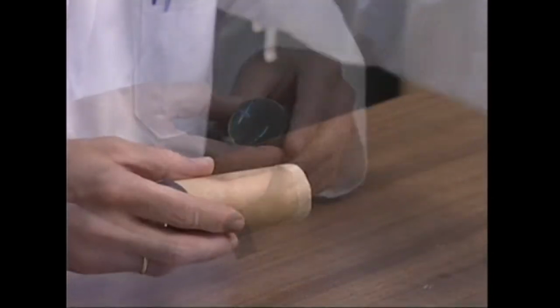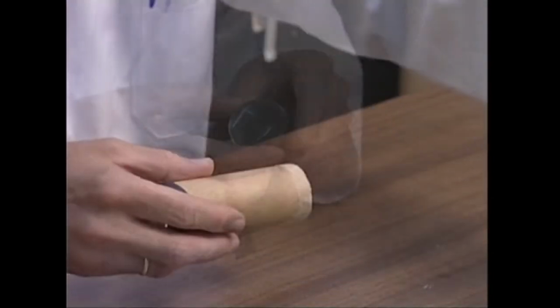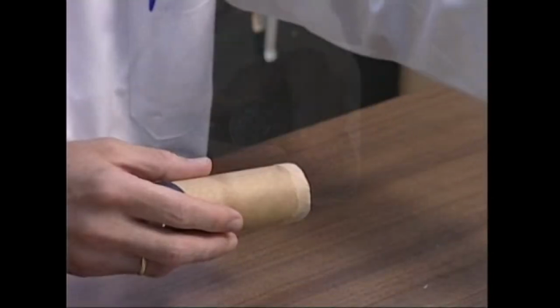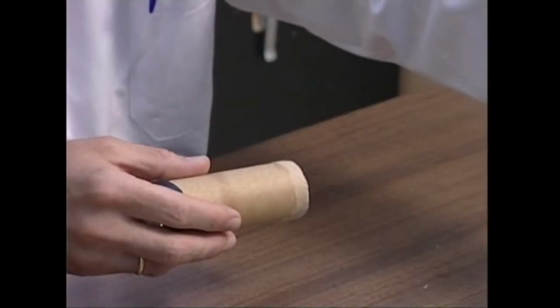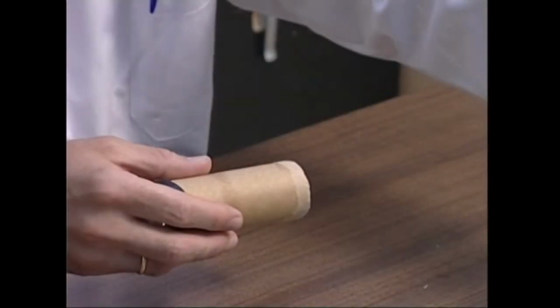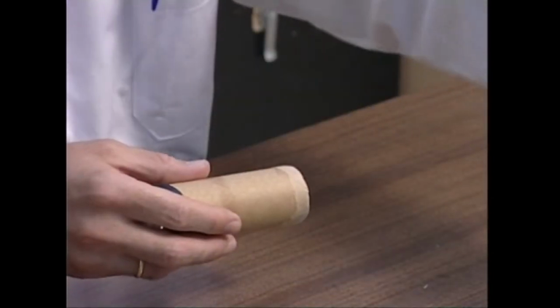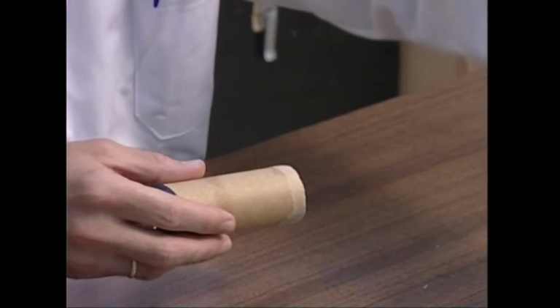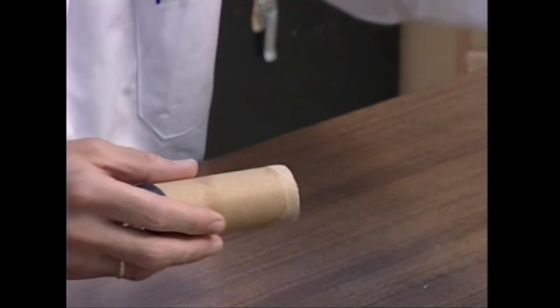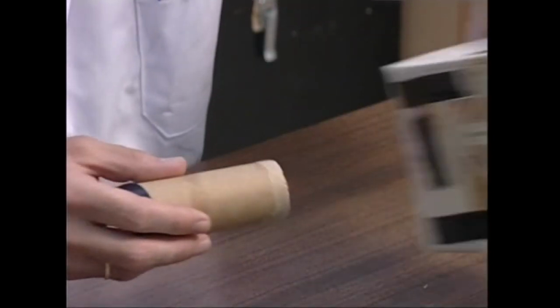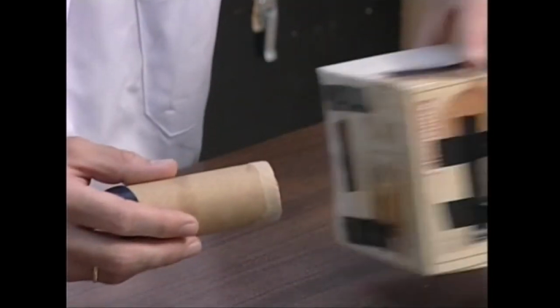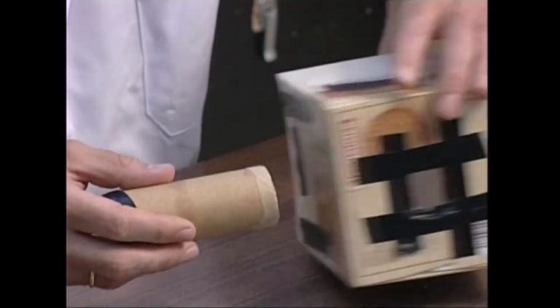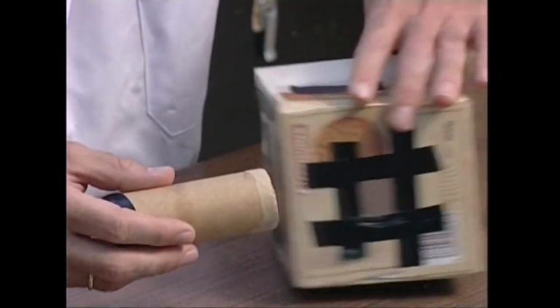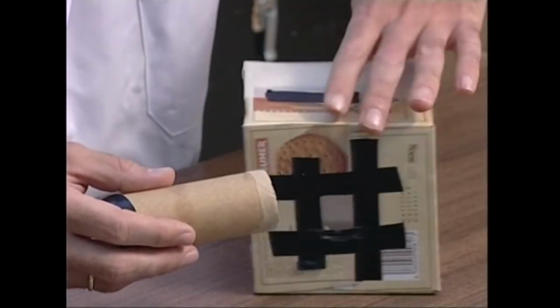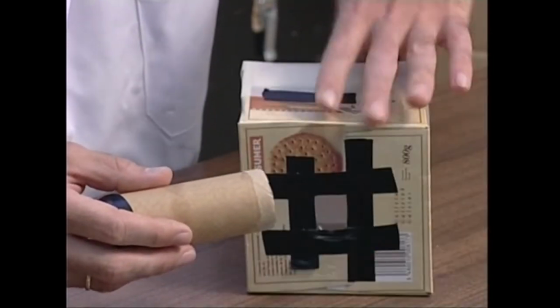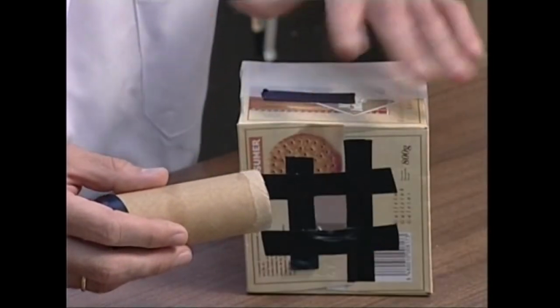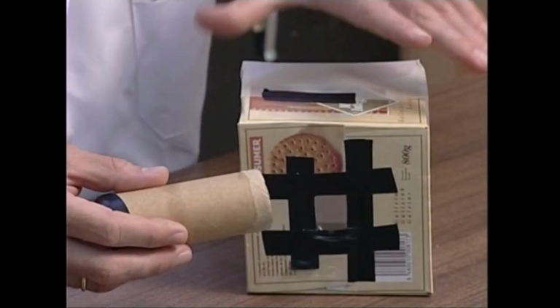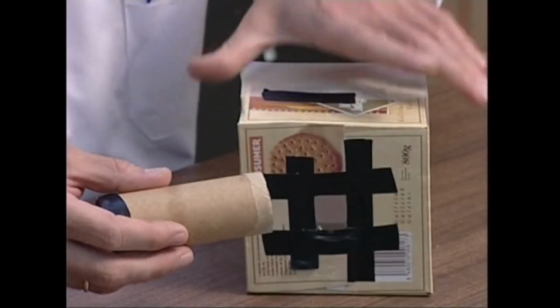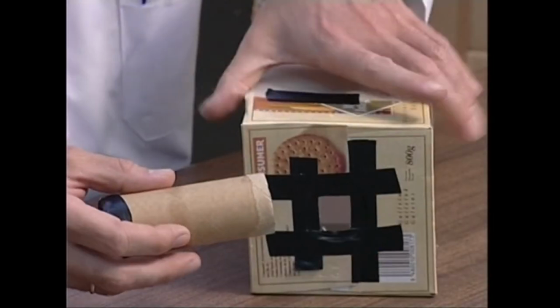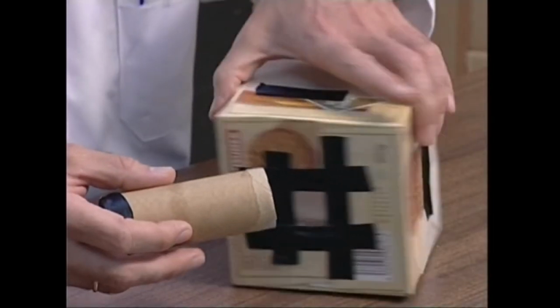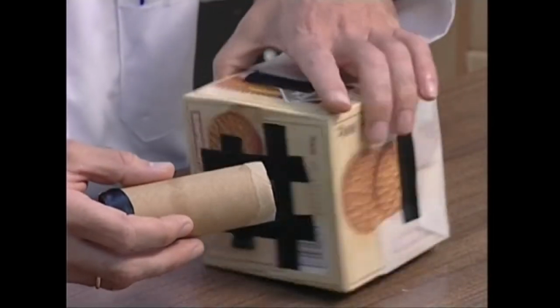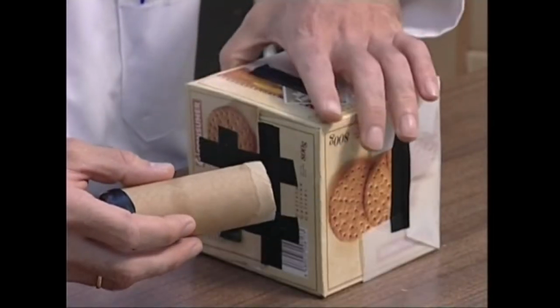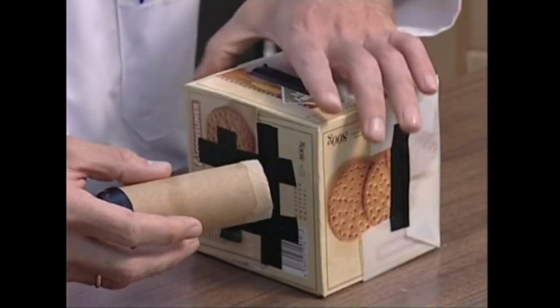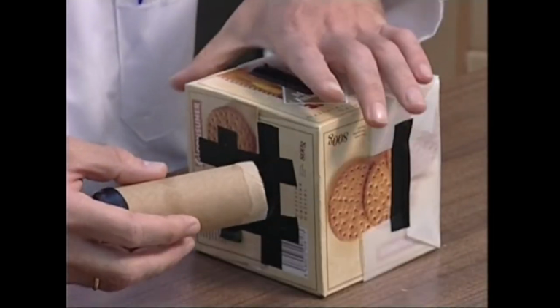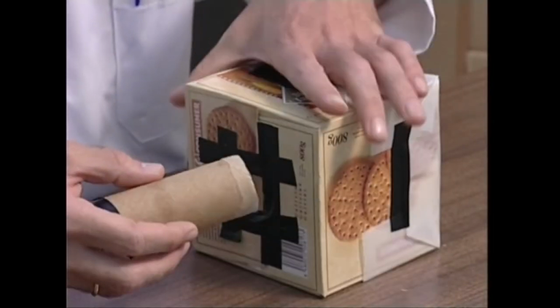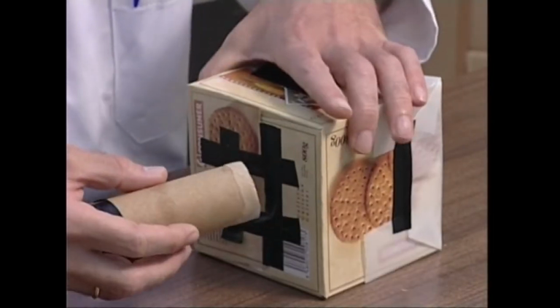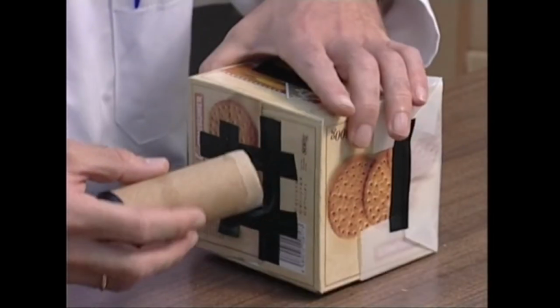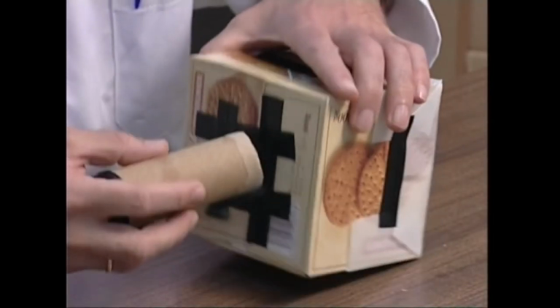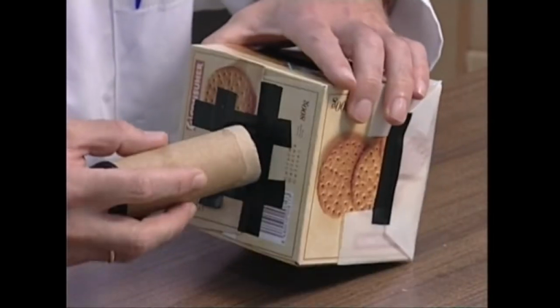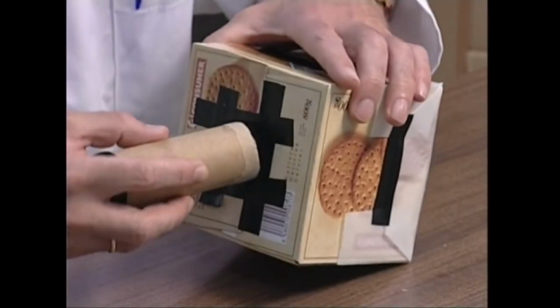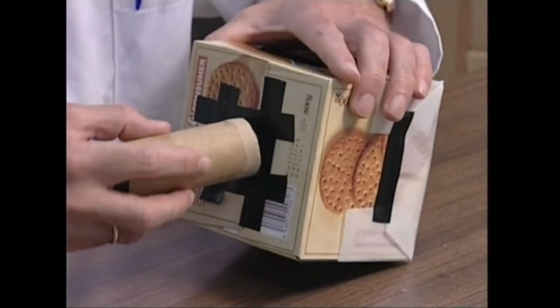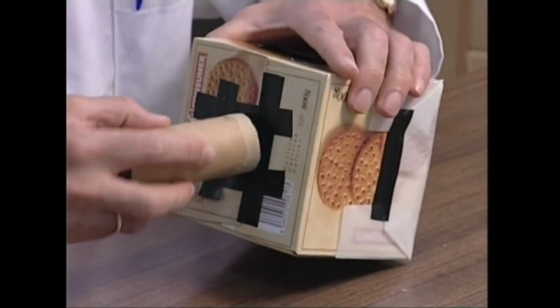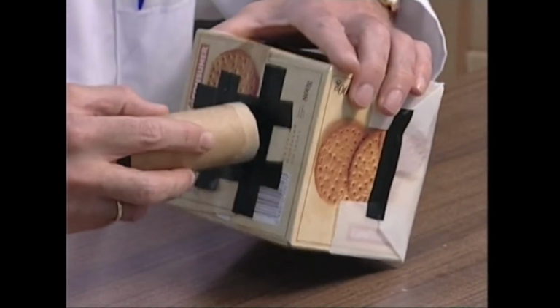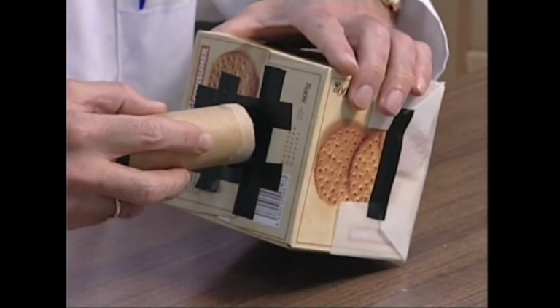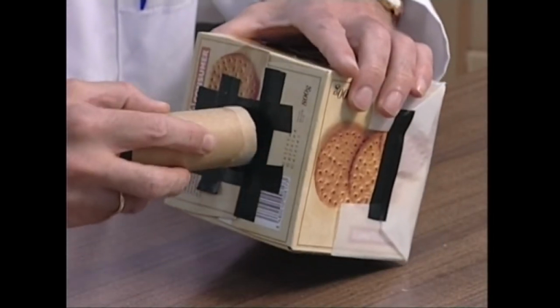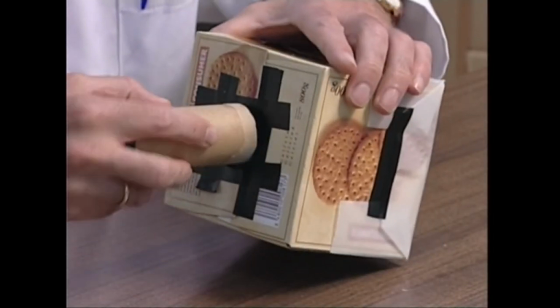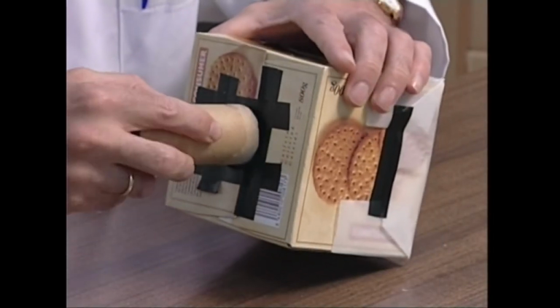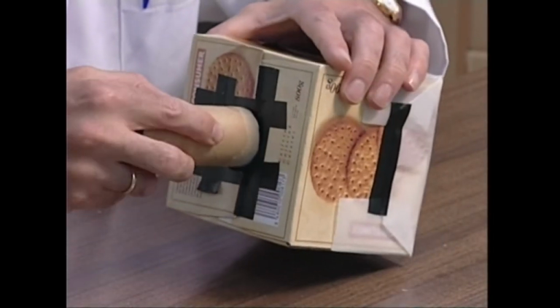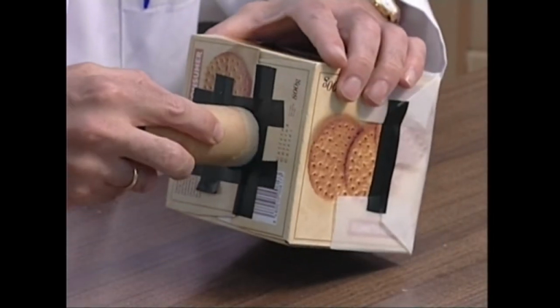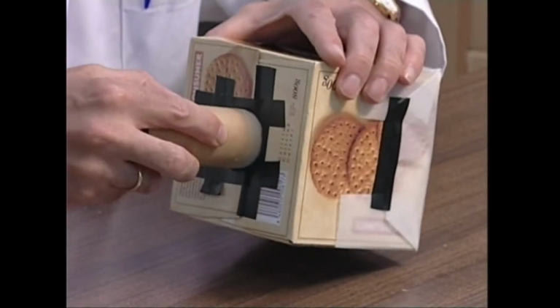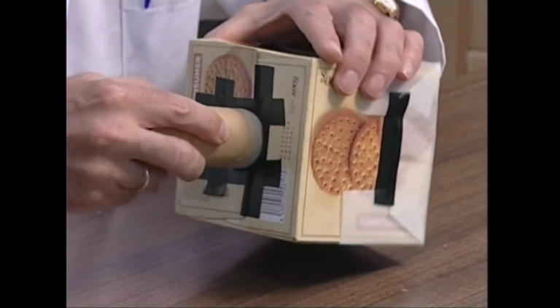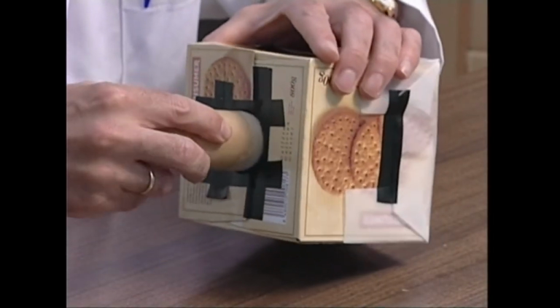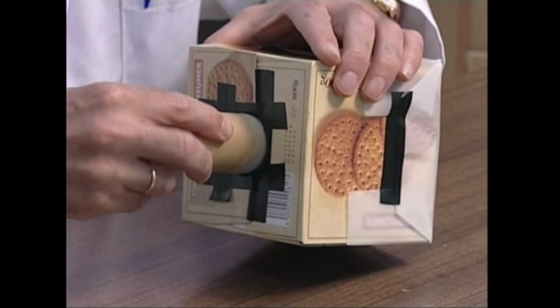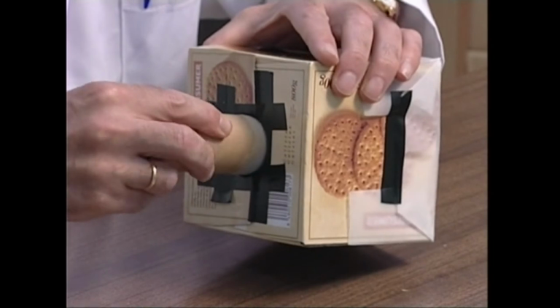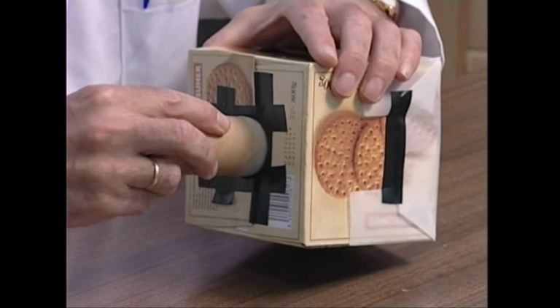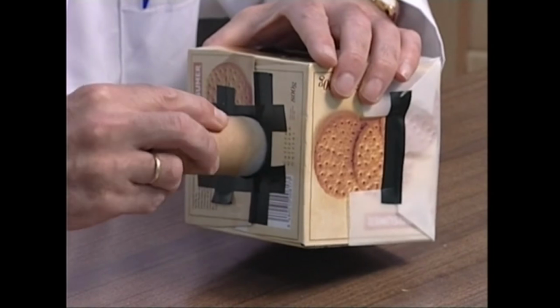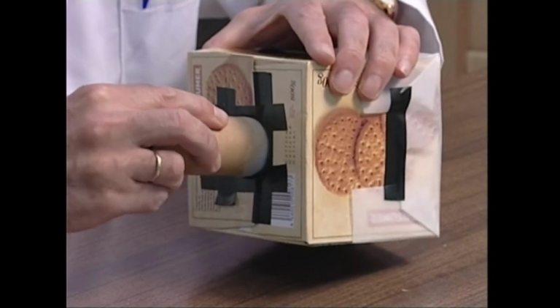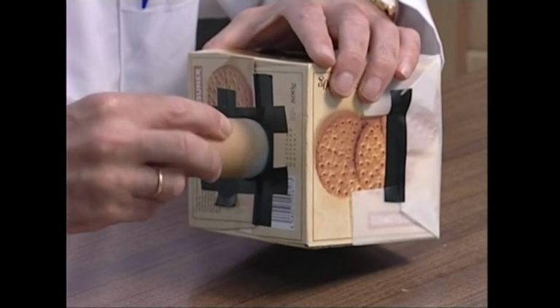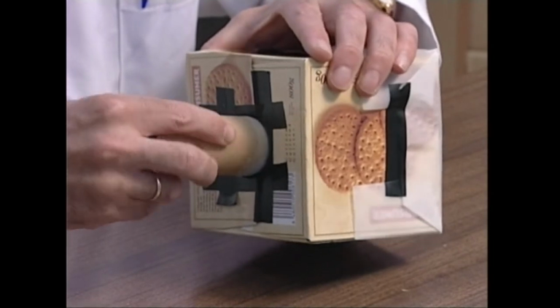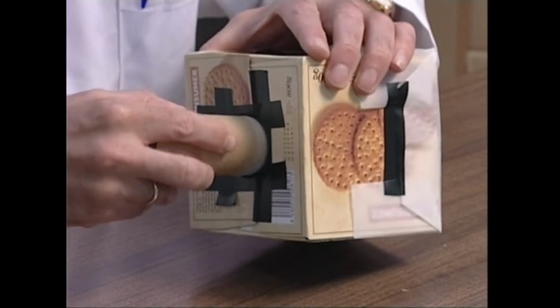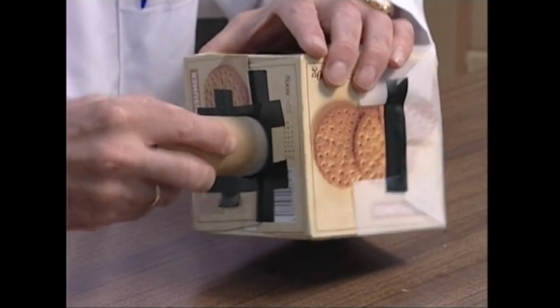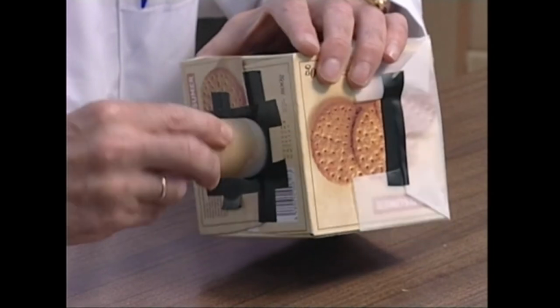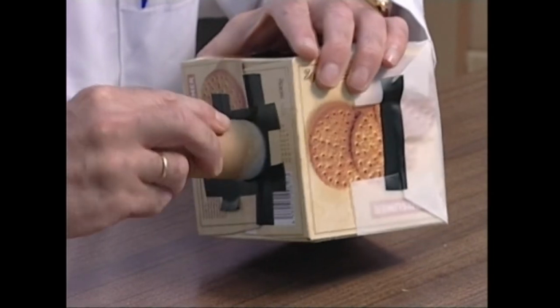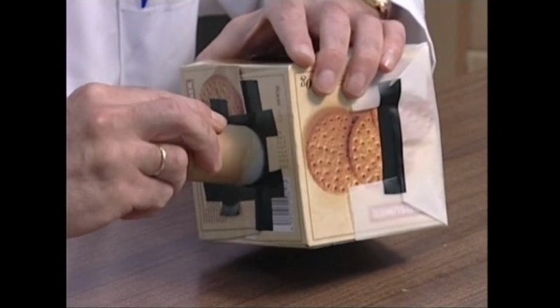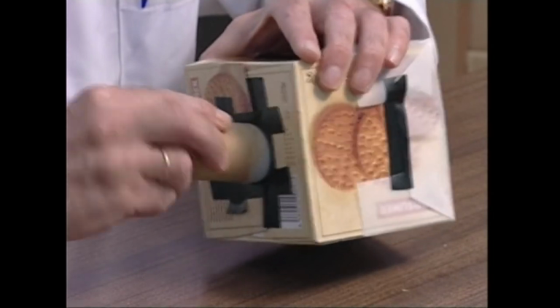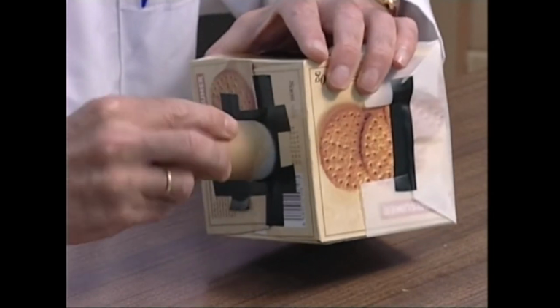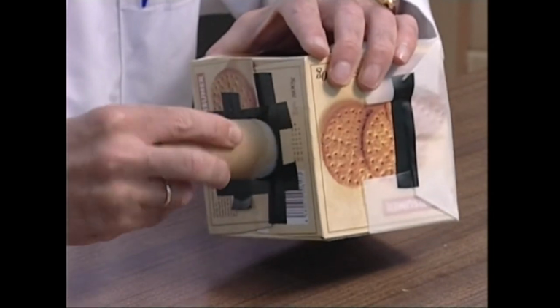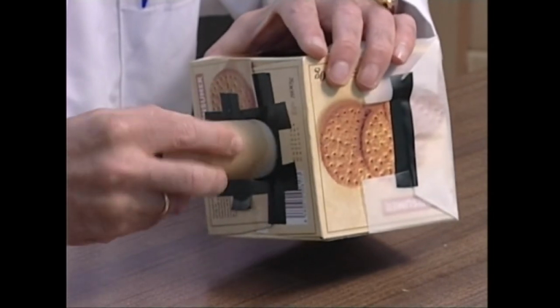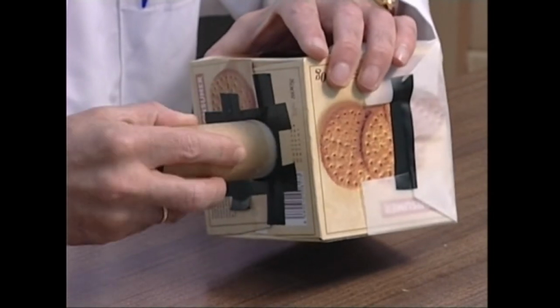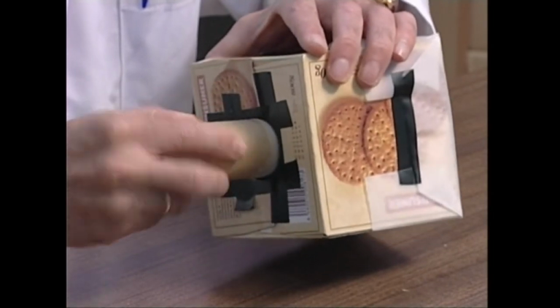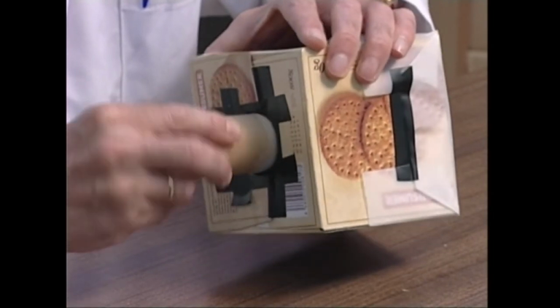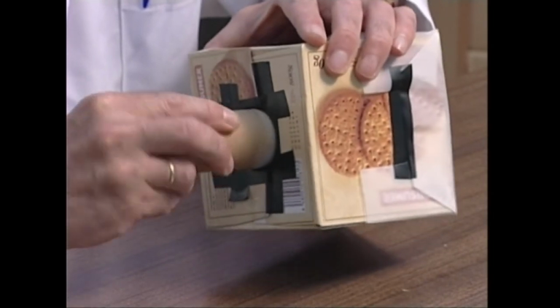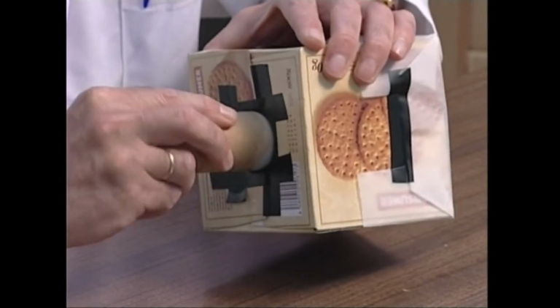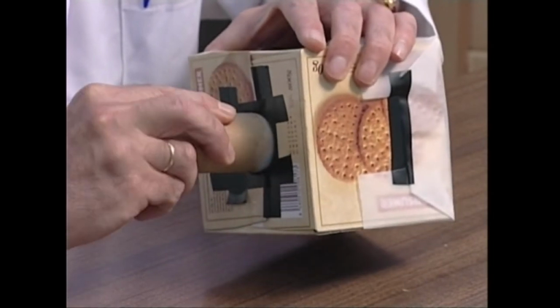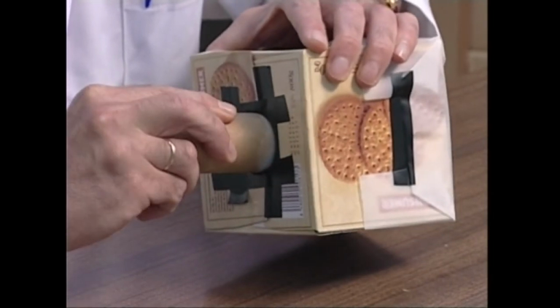Objektiboa kaxaren zuloan sartu baino lehen gure lana bukatzeko. Horra hor, argazki kamera.